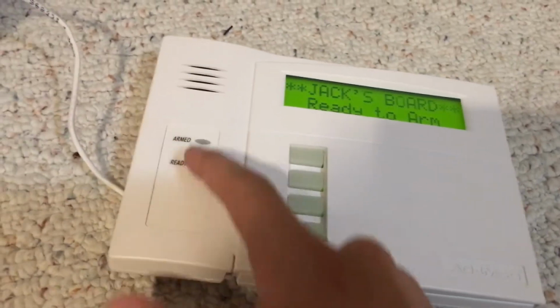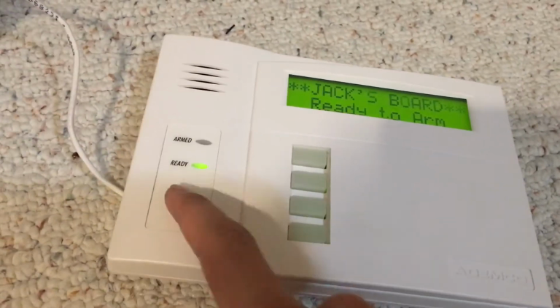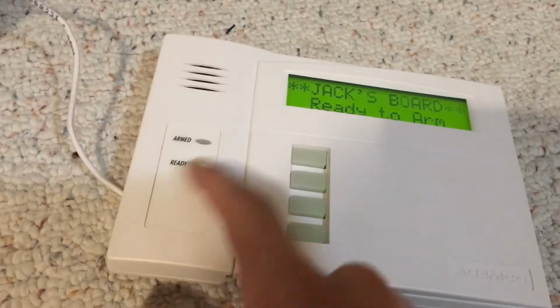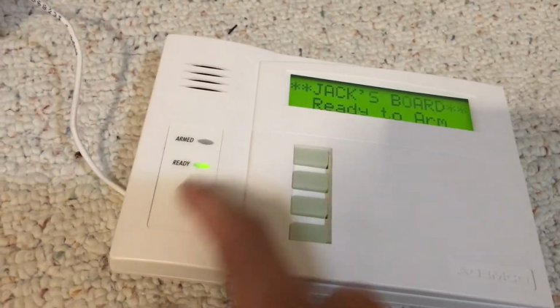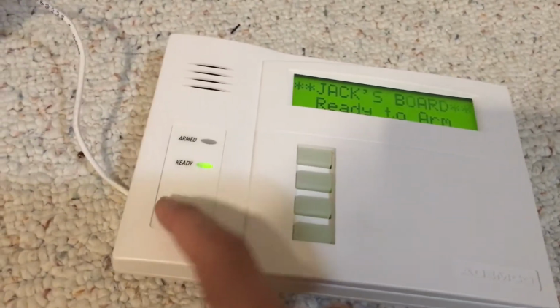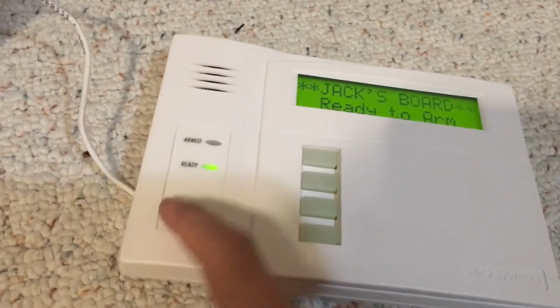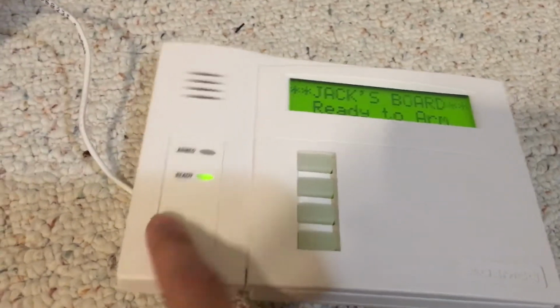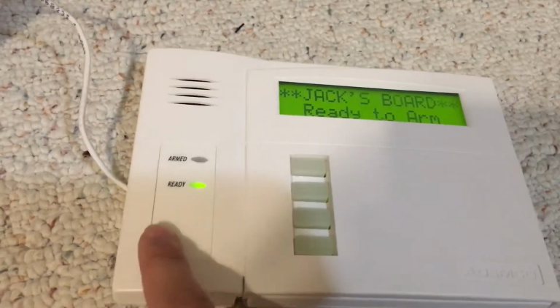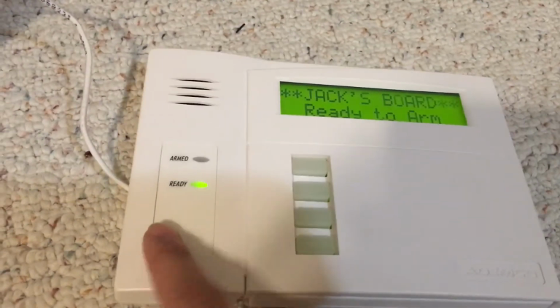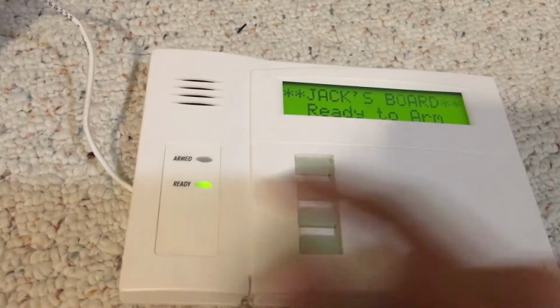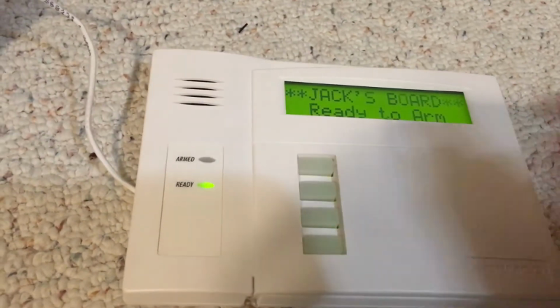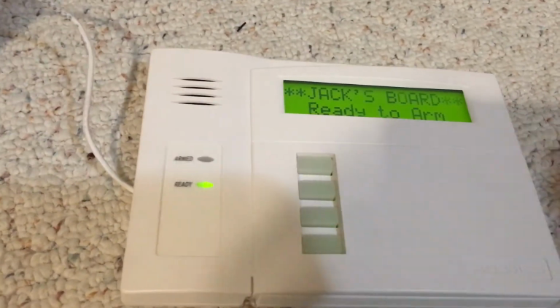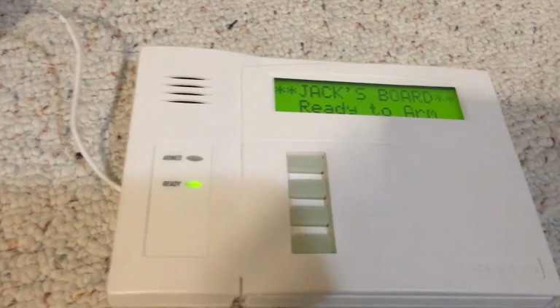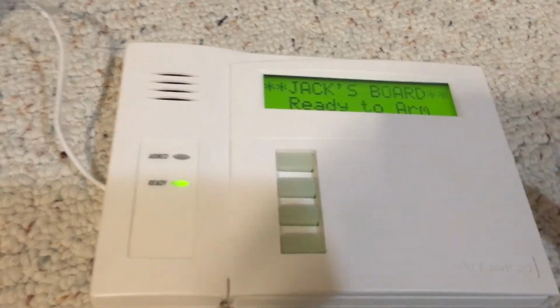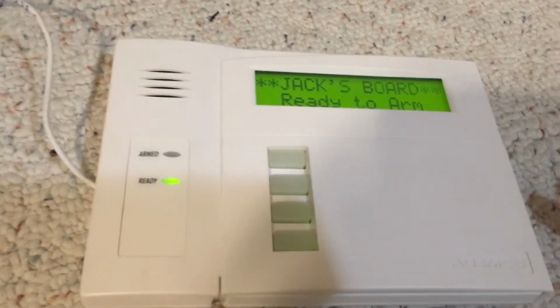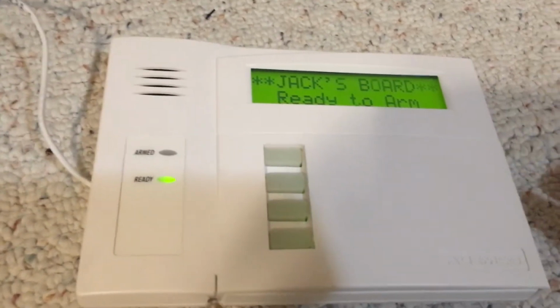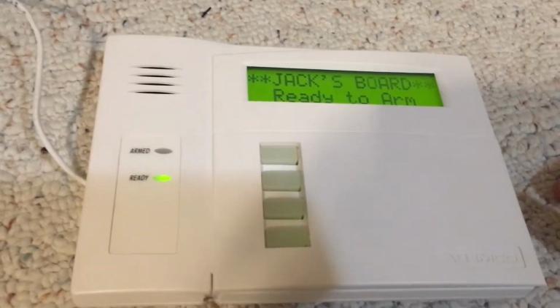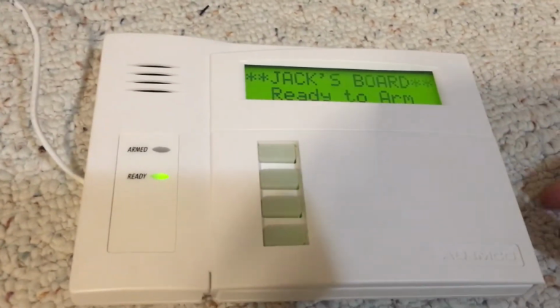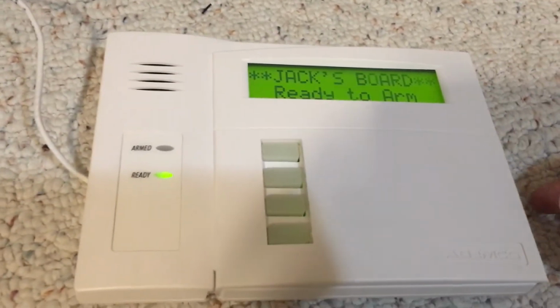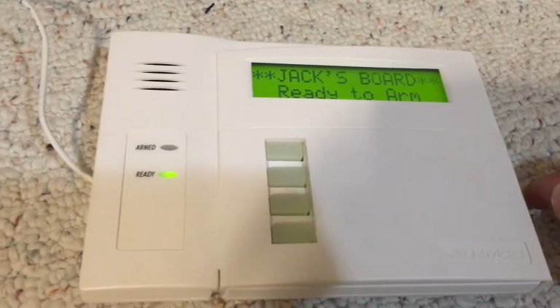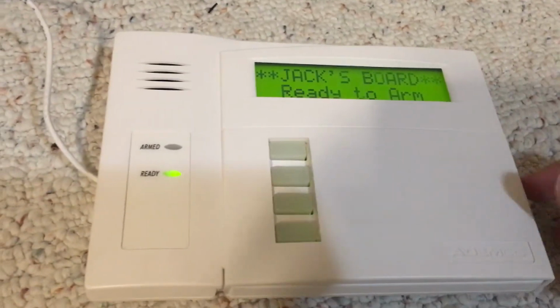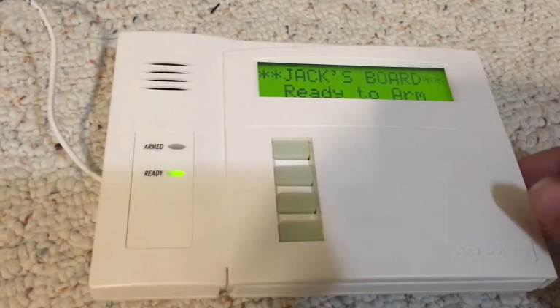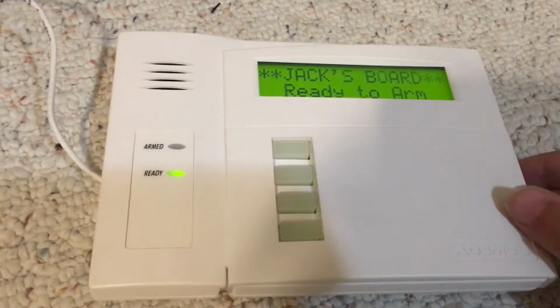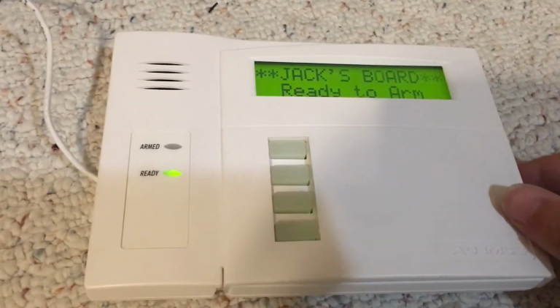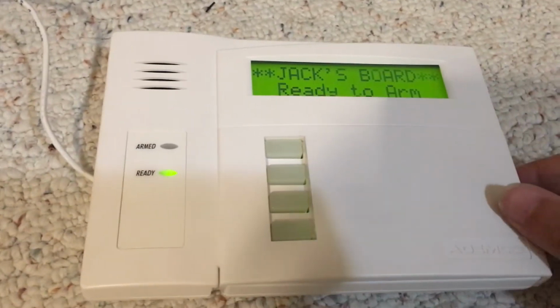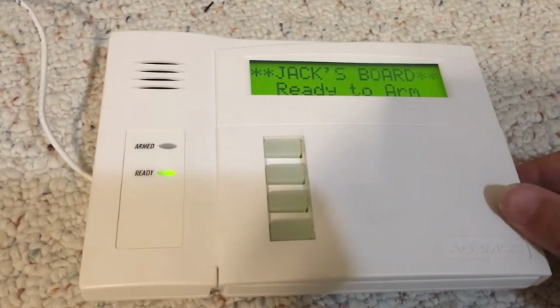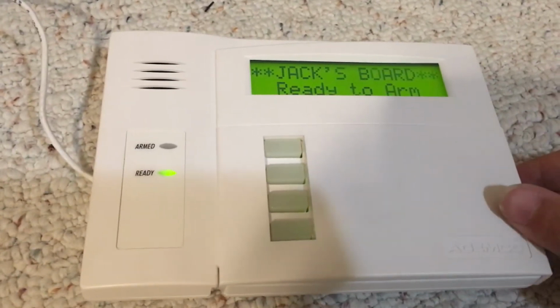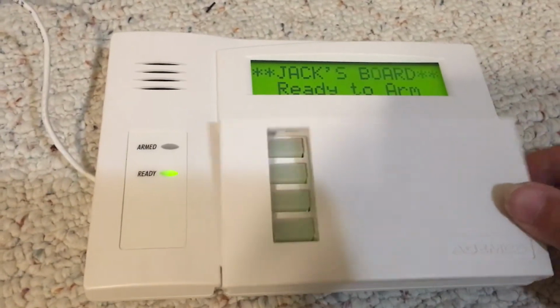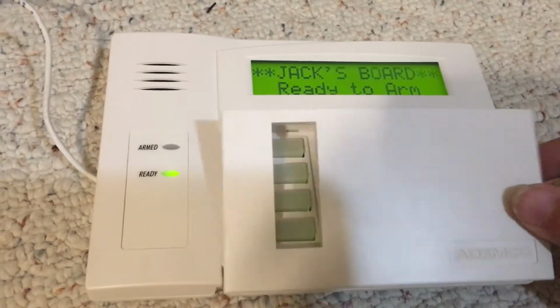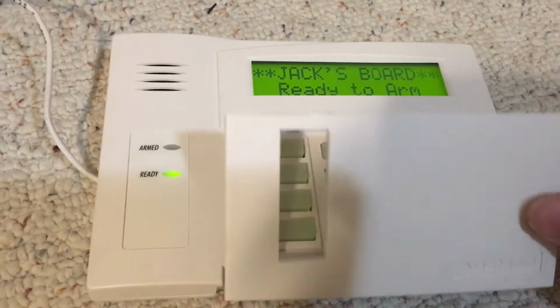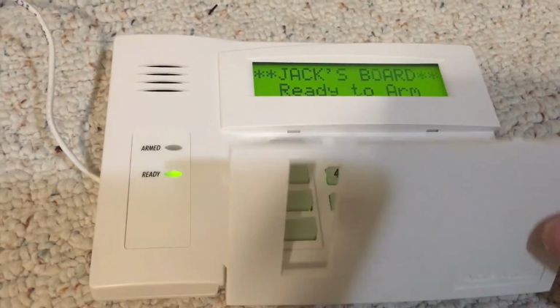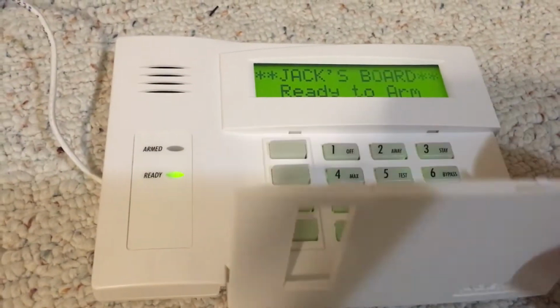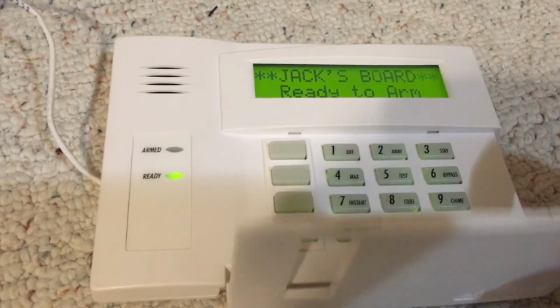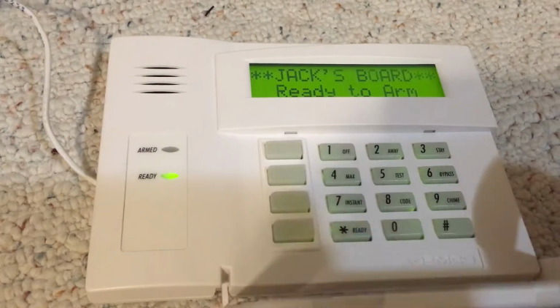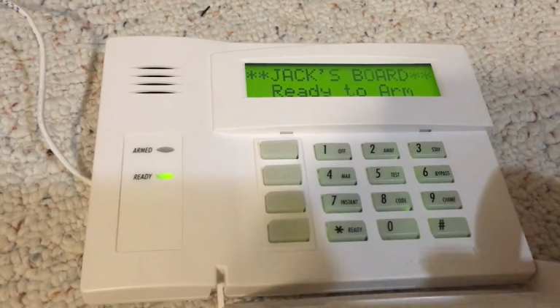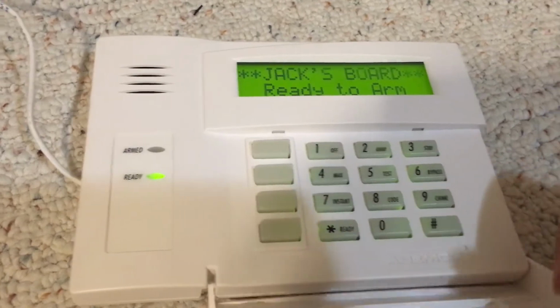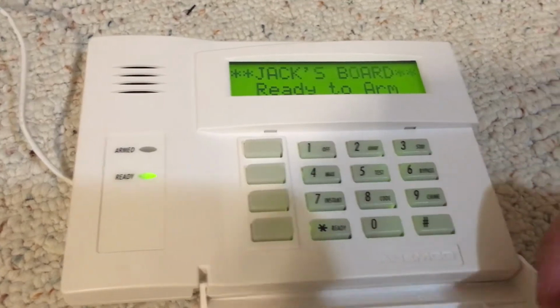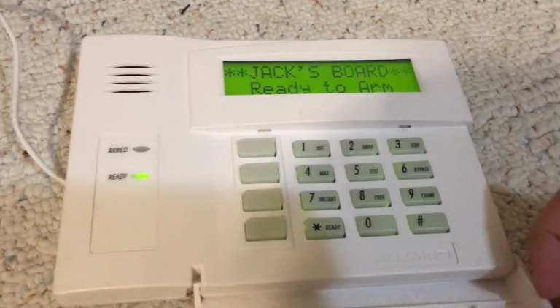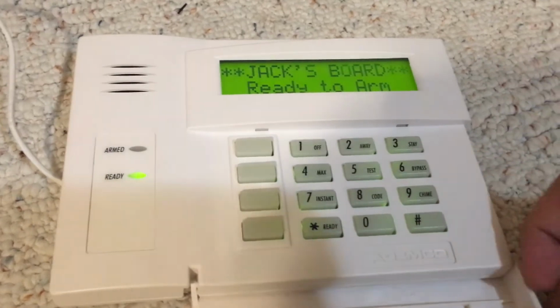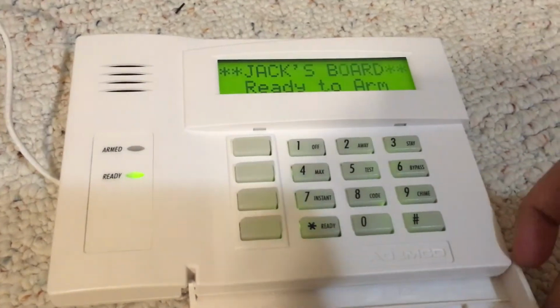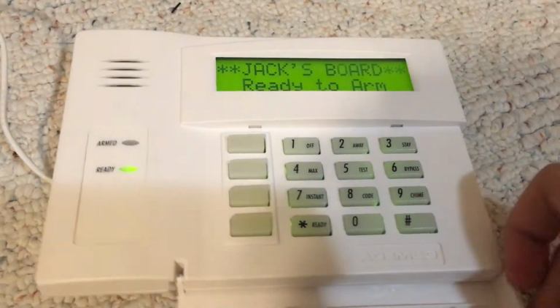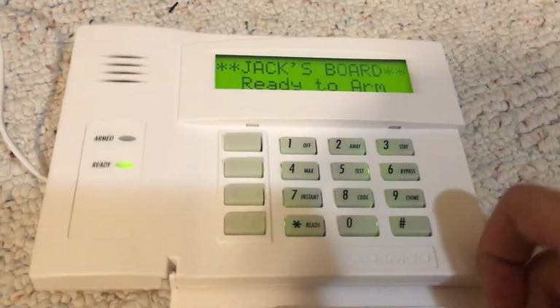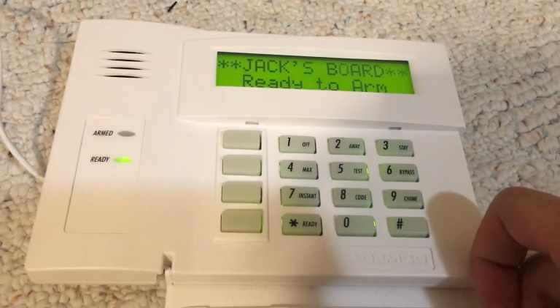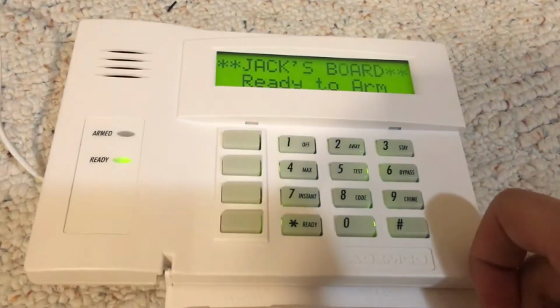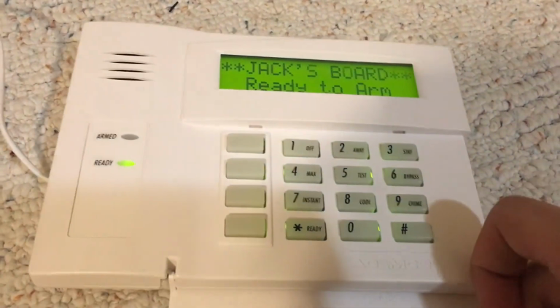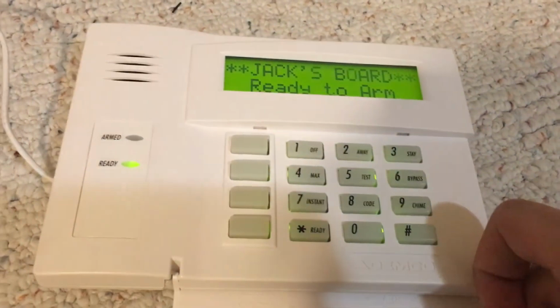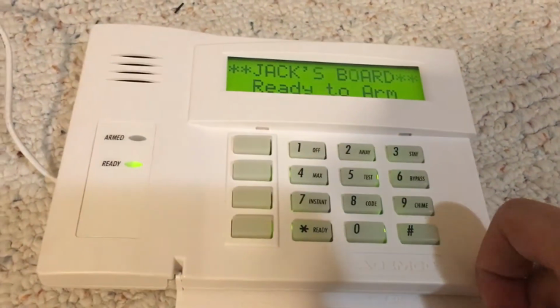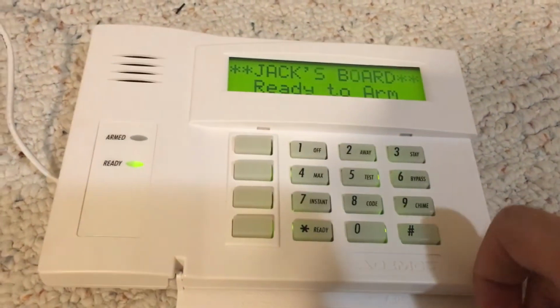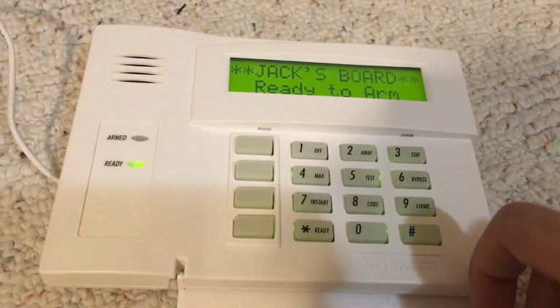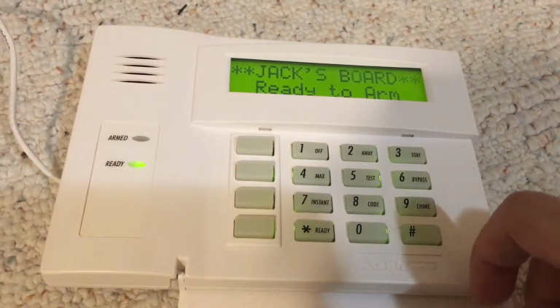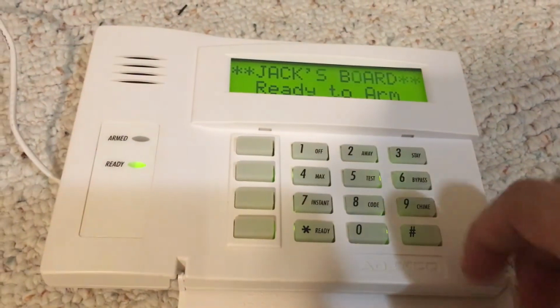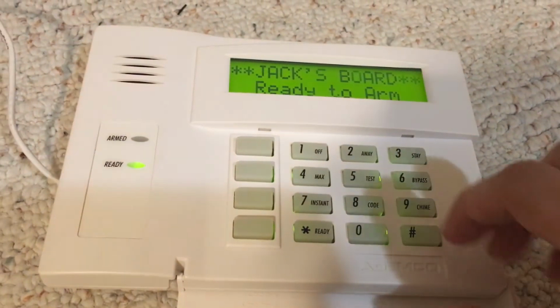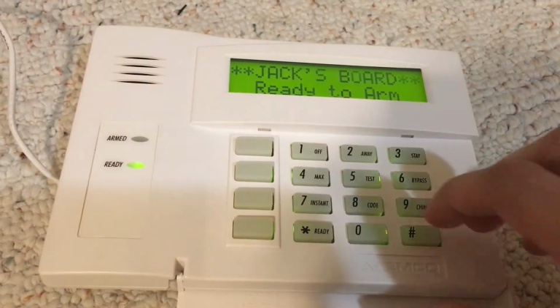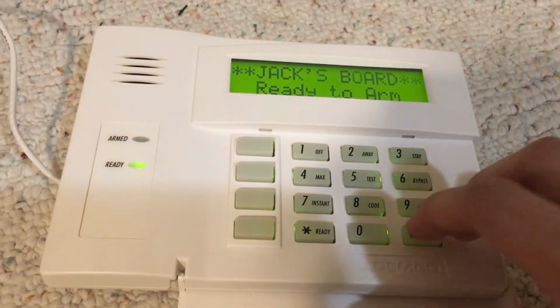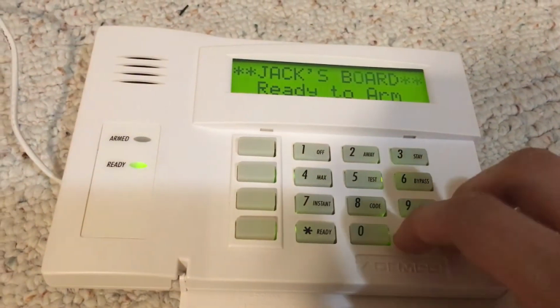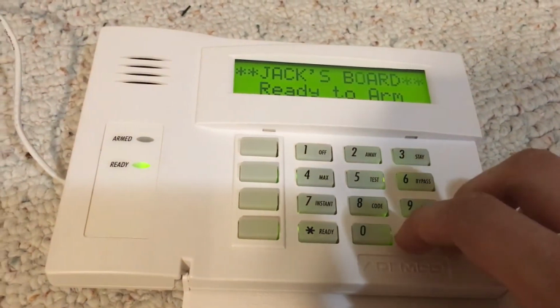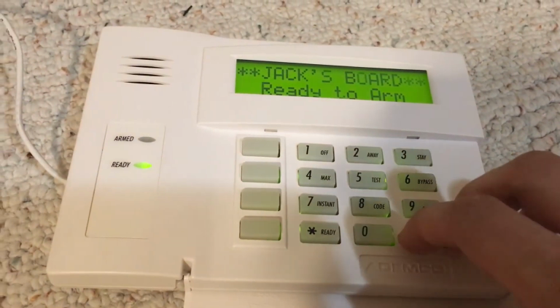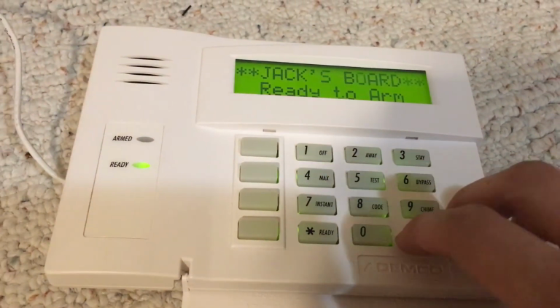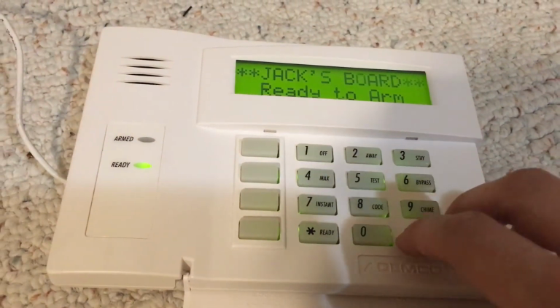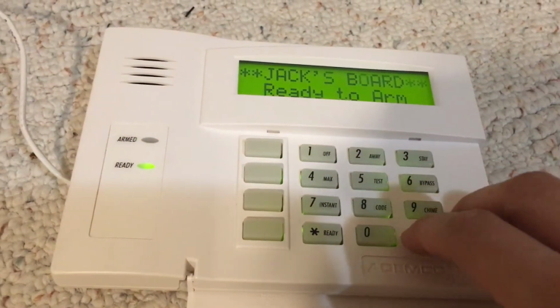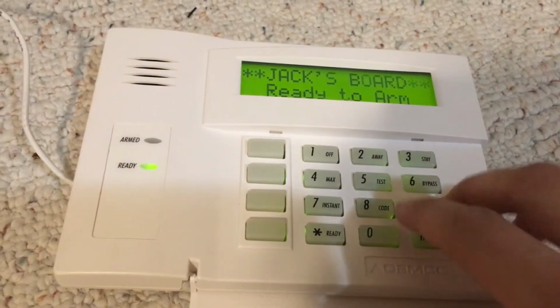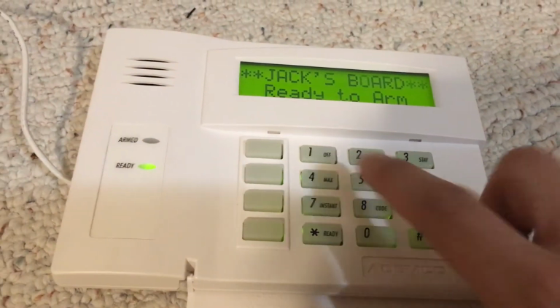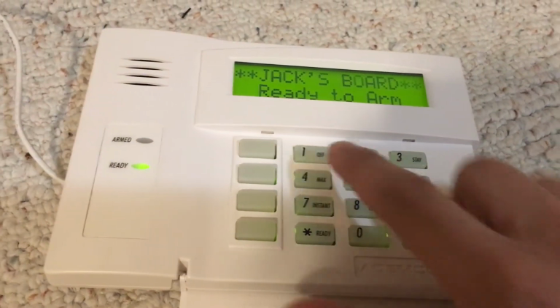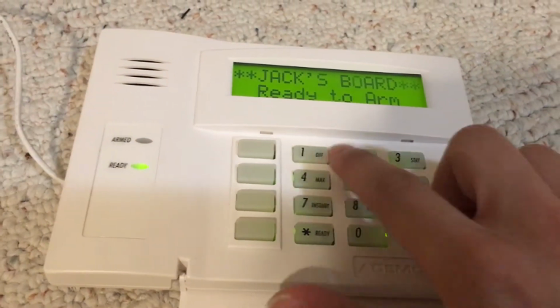That's not what takes the cake though. Press one of the buttons — this is what does.